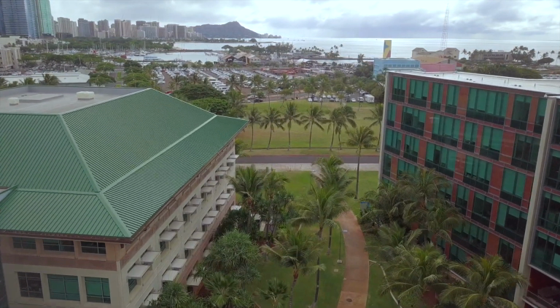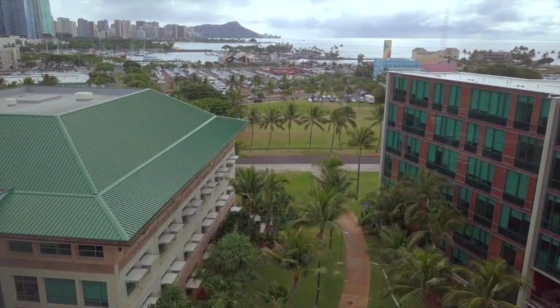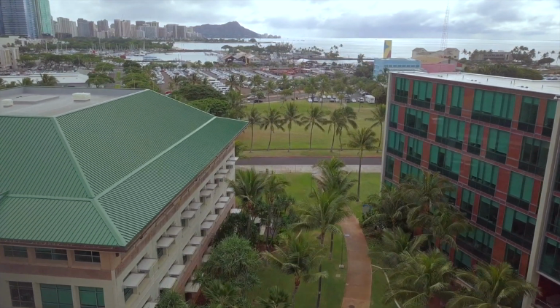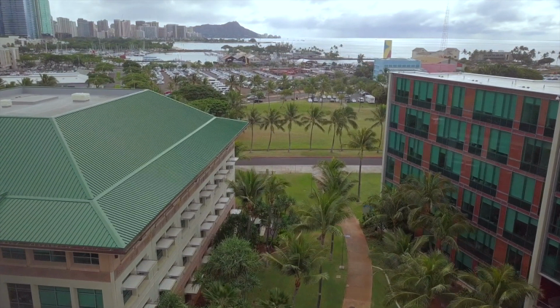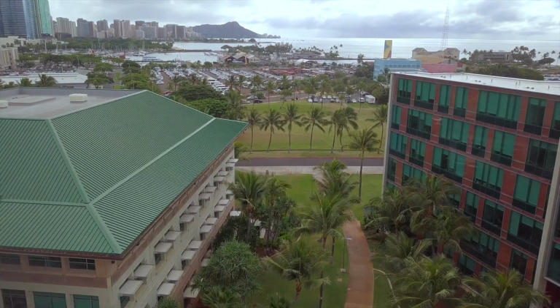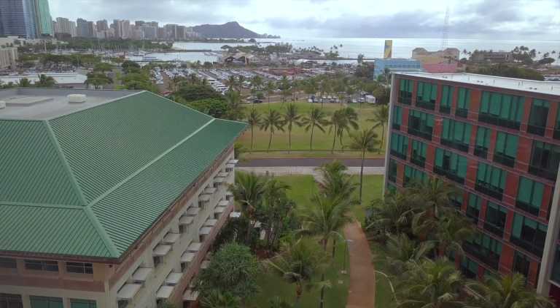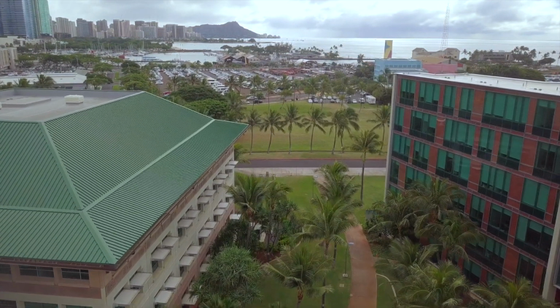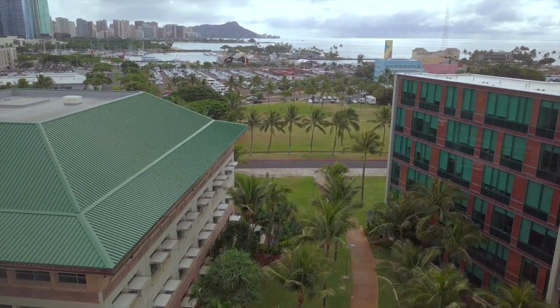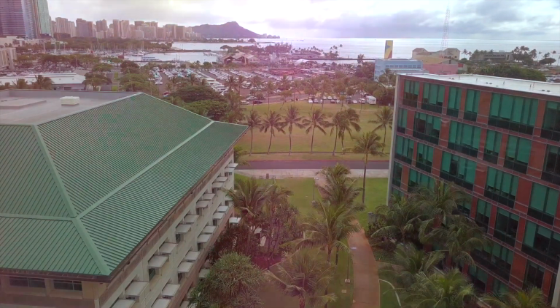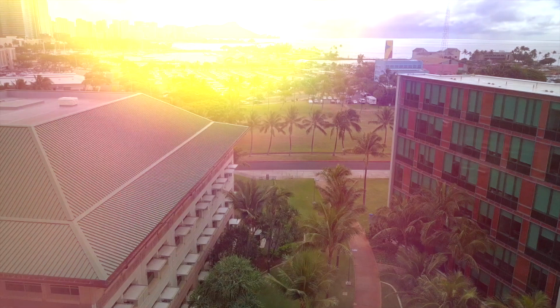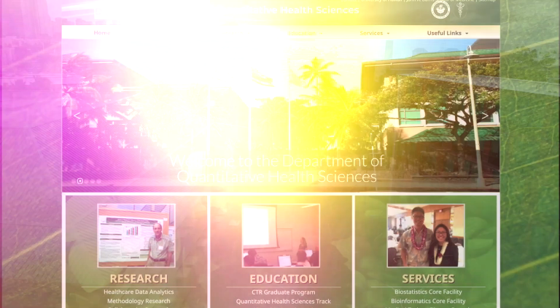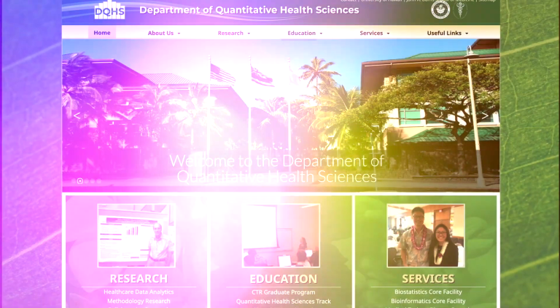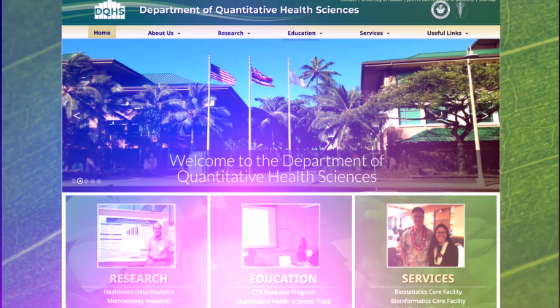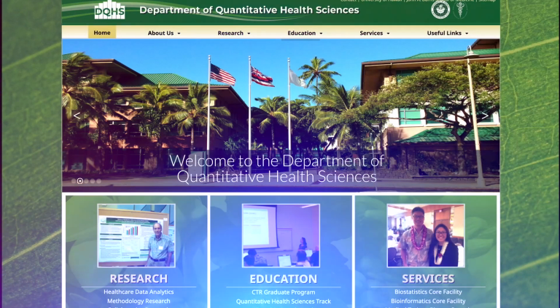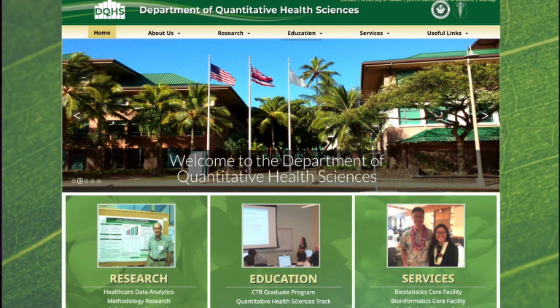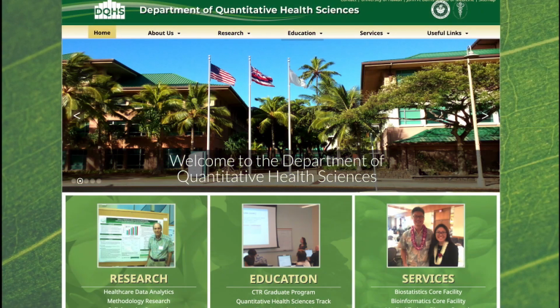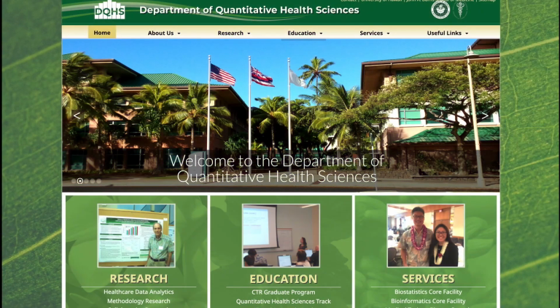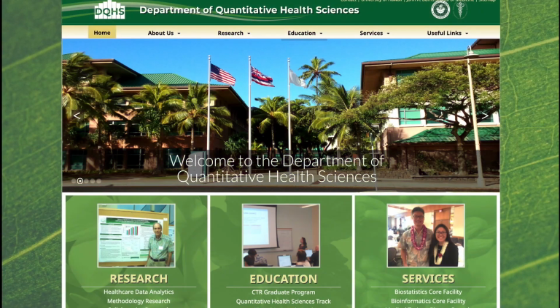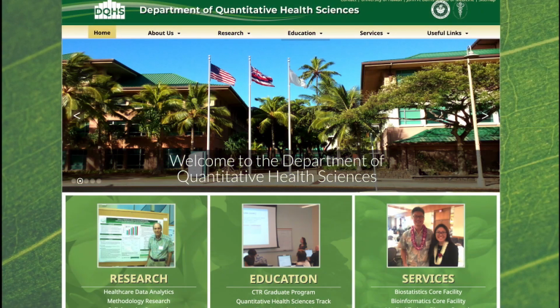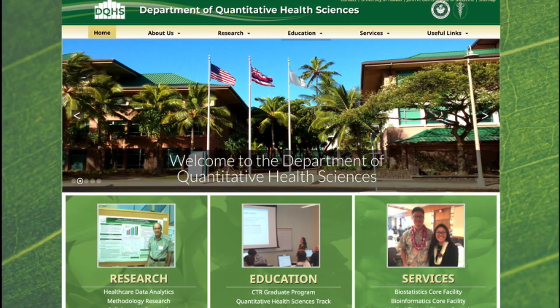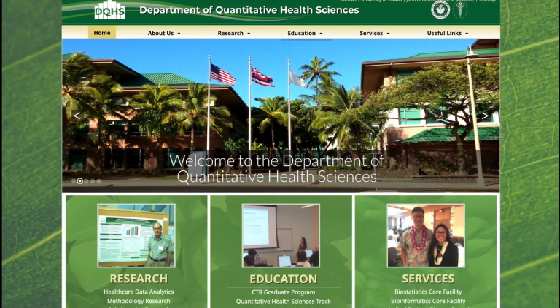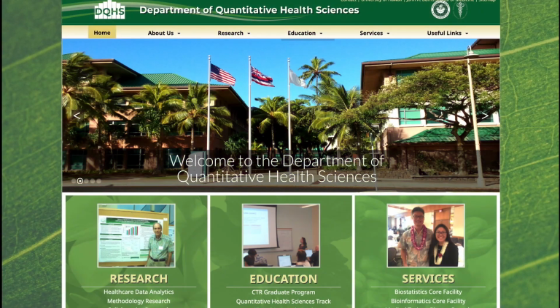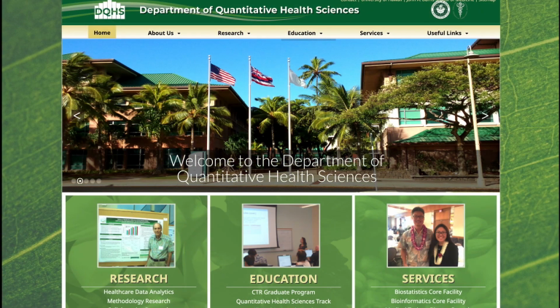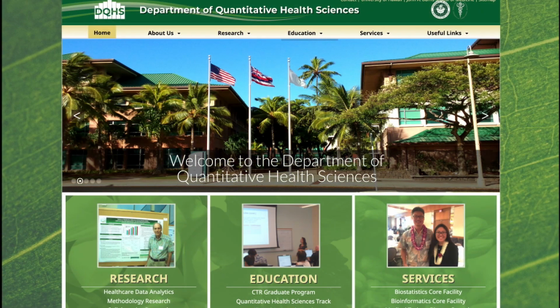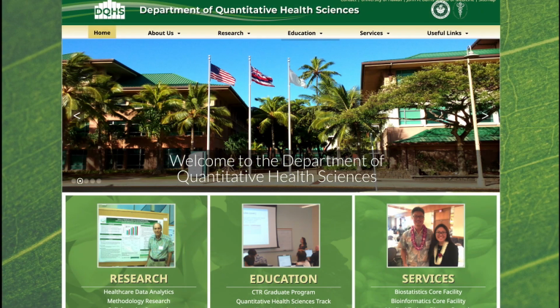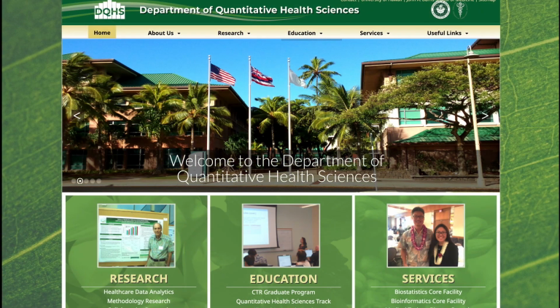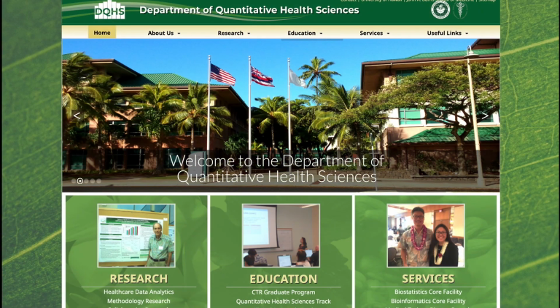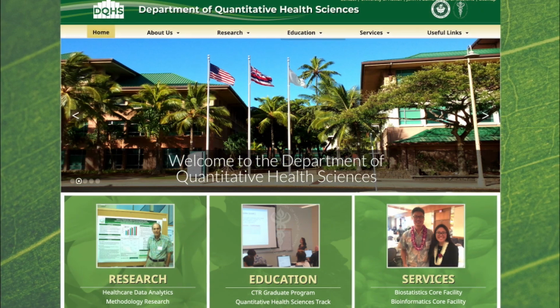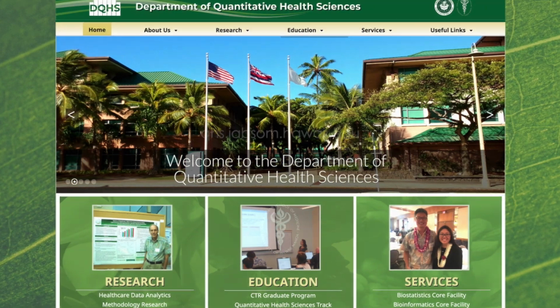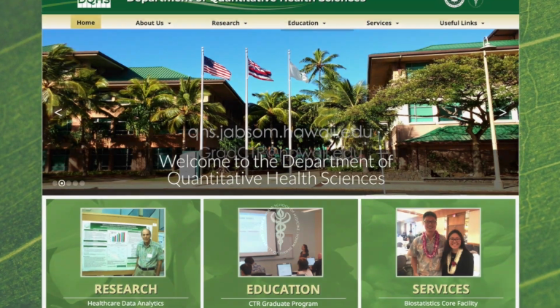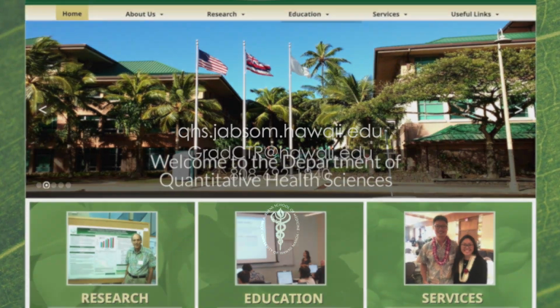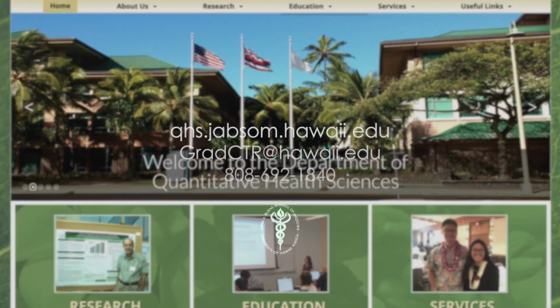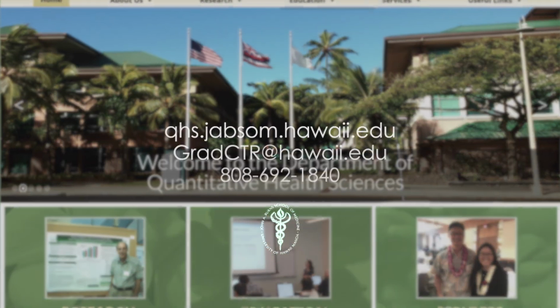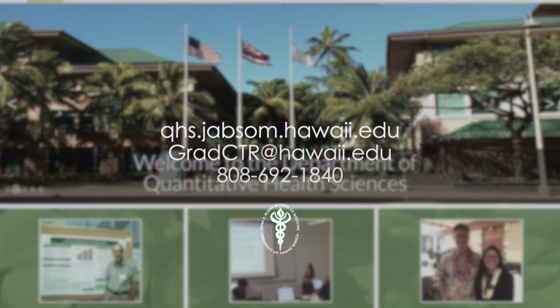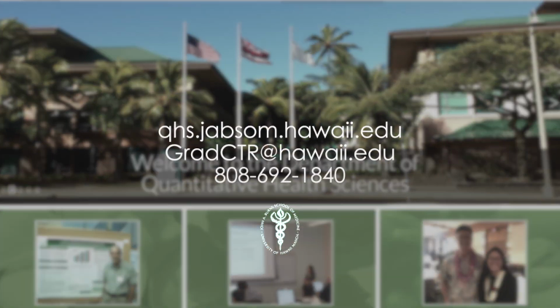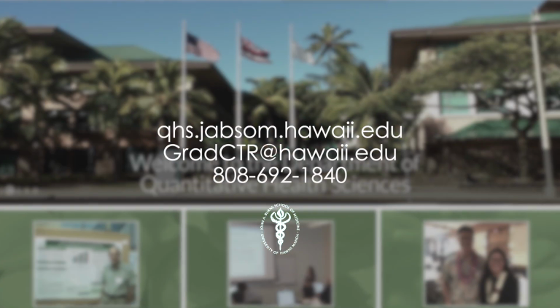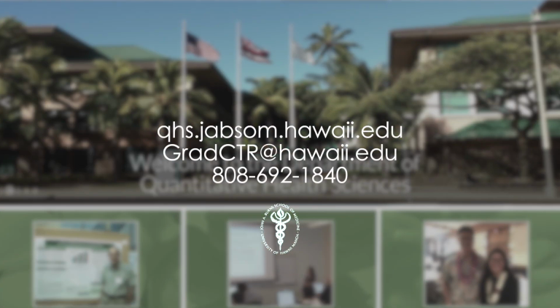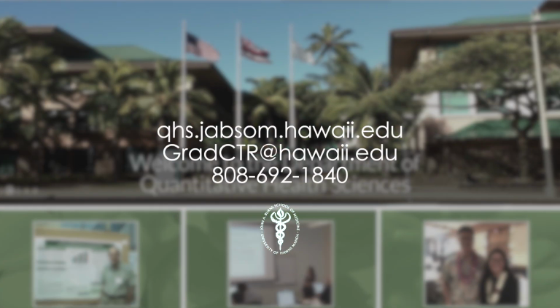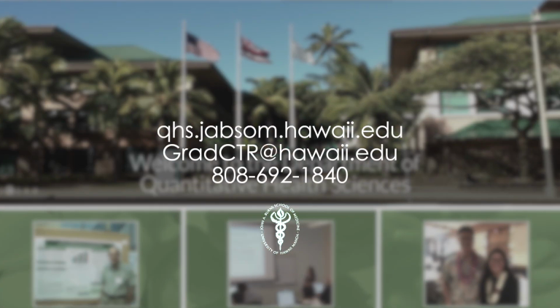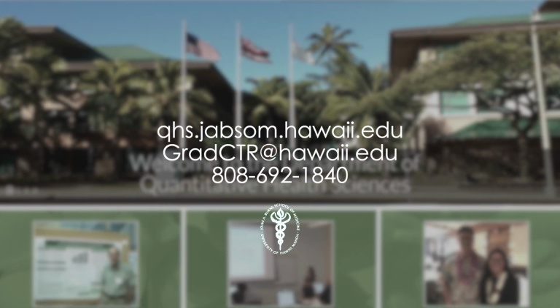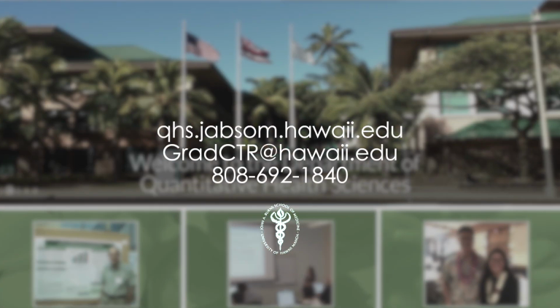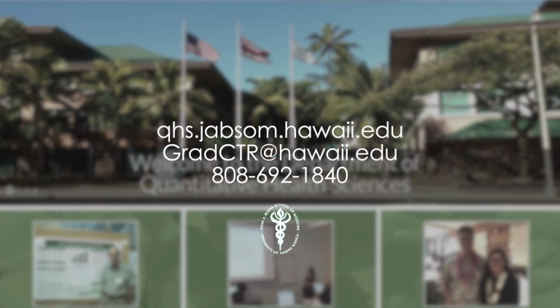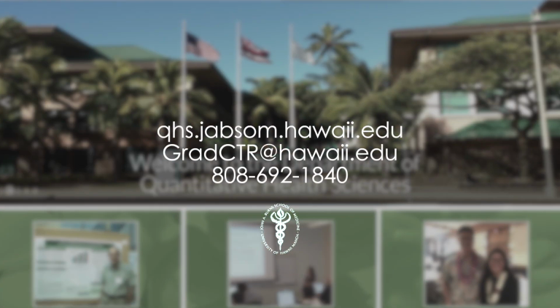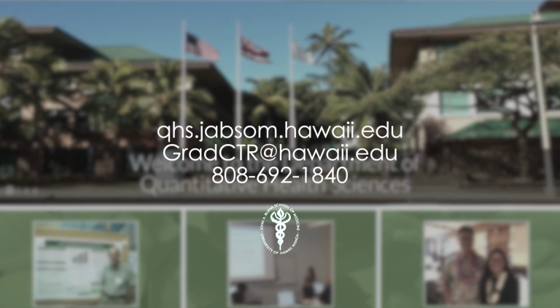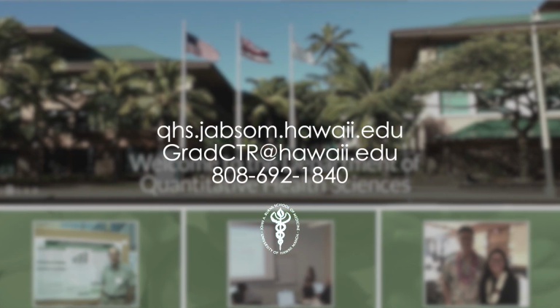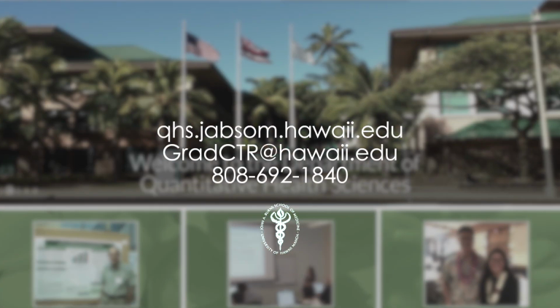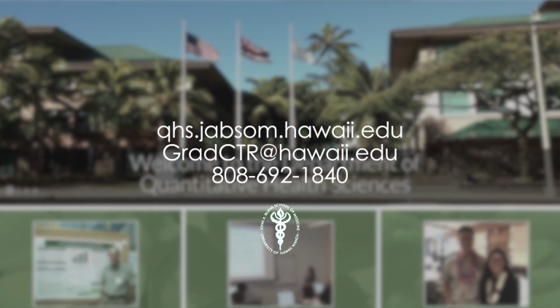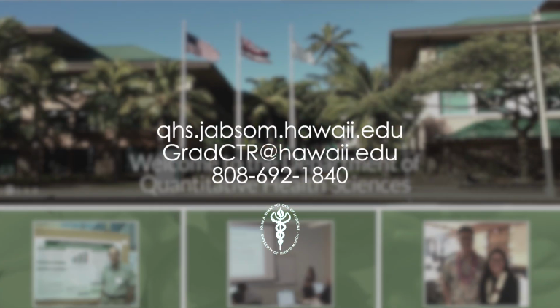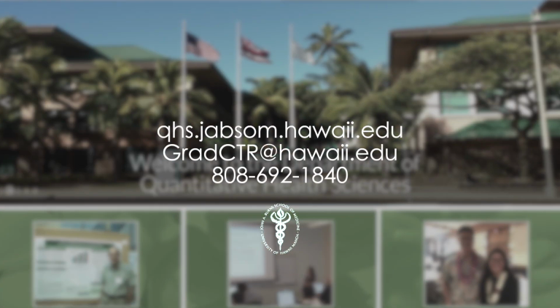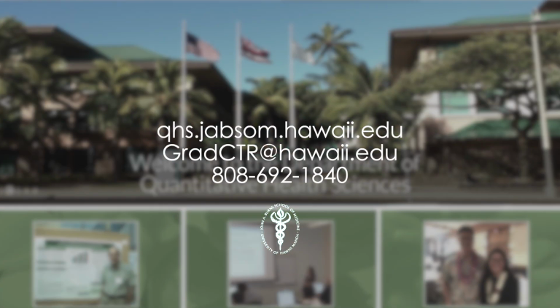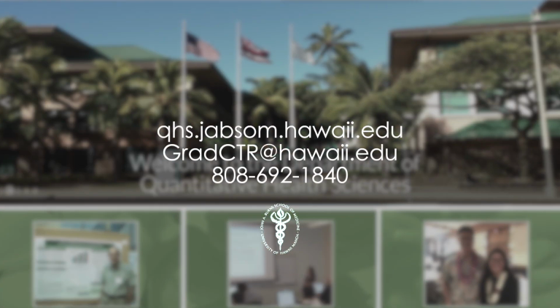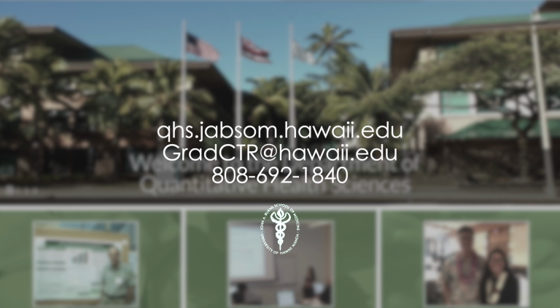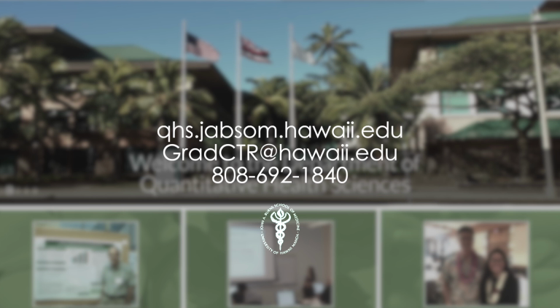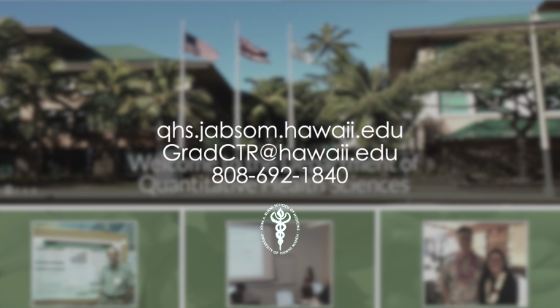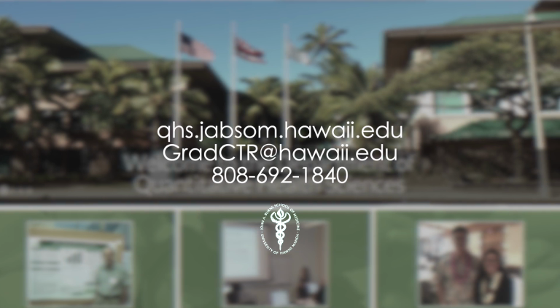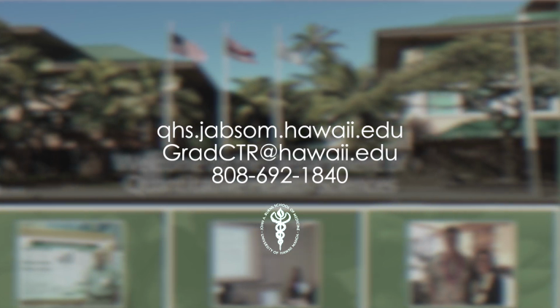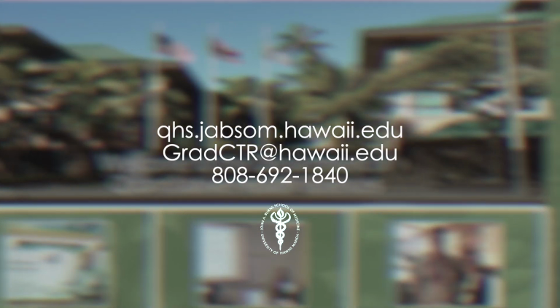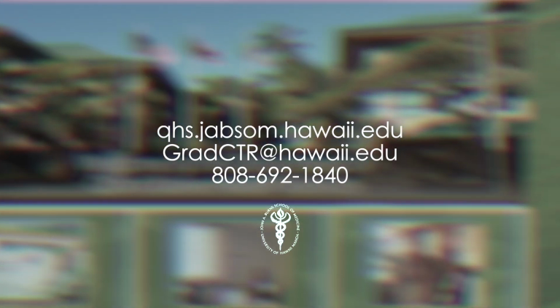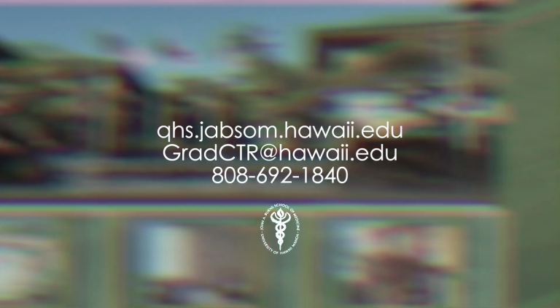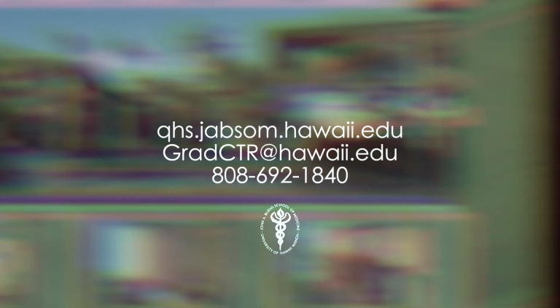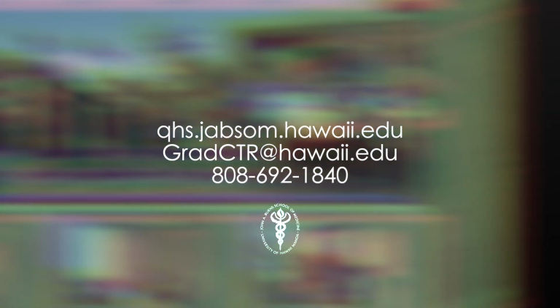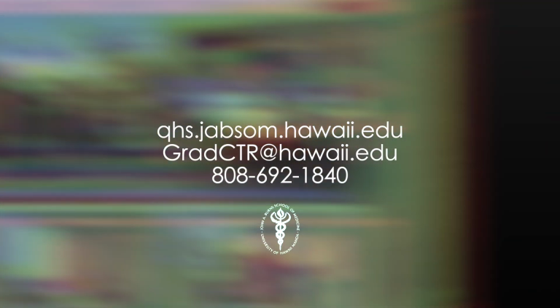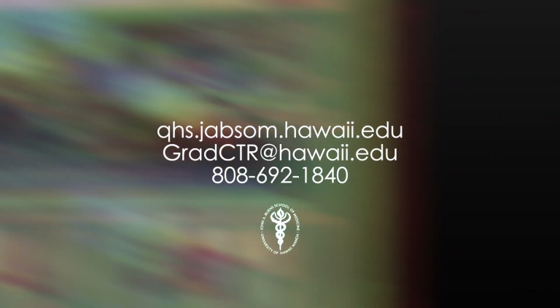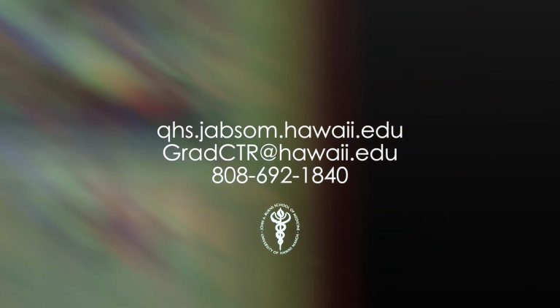What are you waiting for? Apply today! Visit our website or contact us for more details. Mahalo!